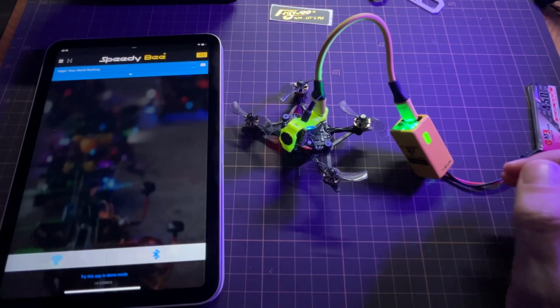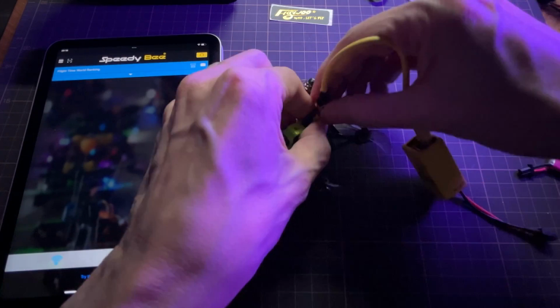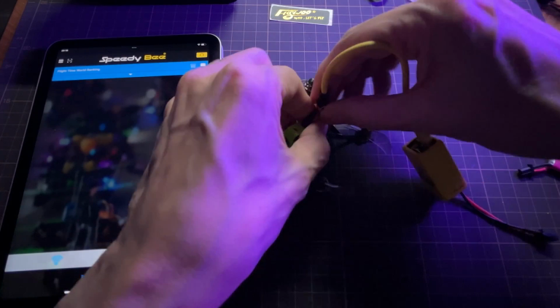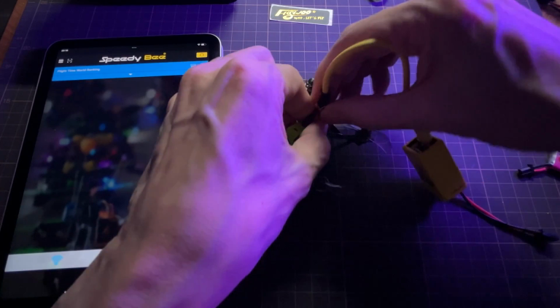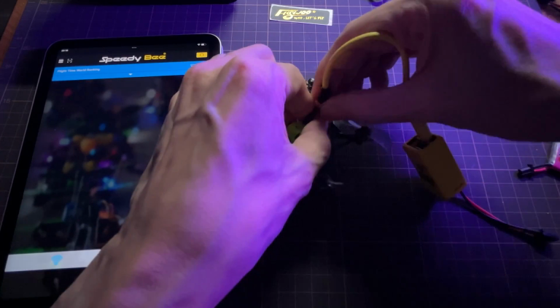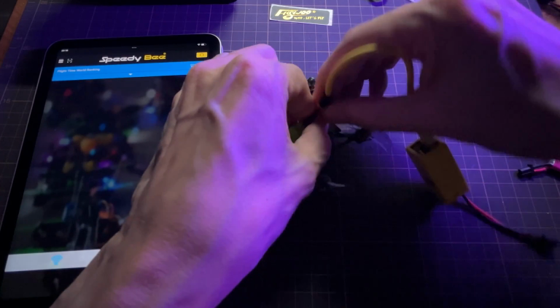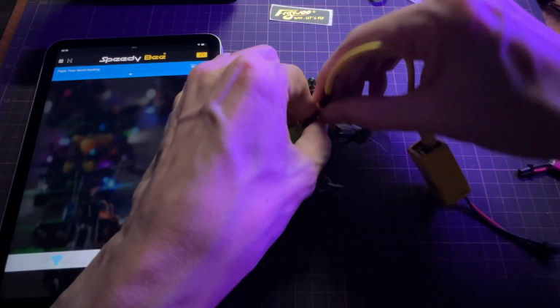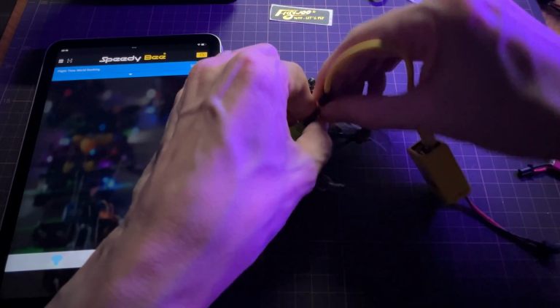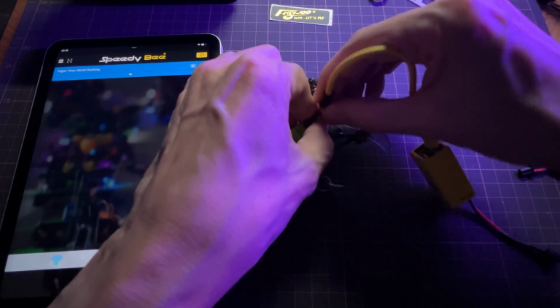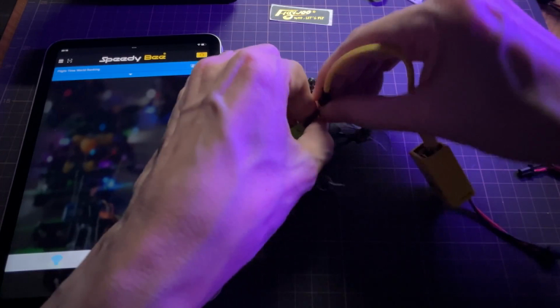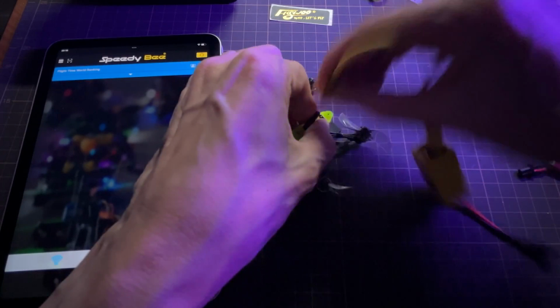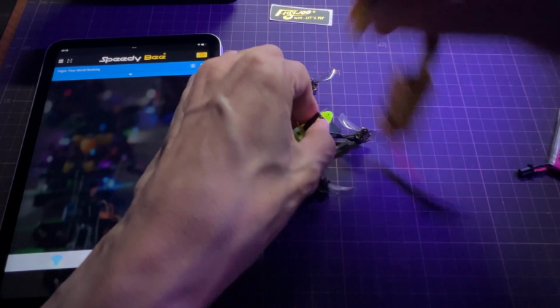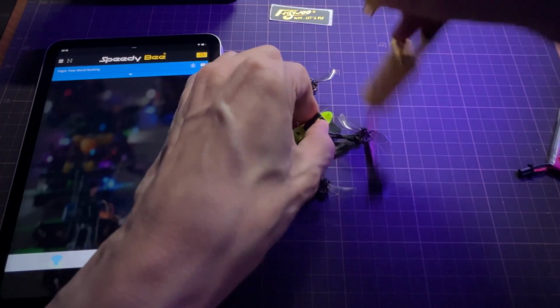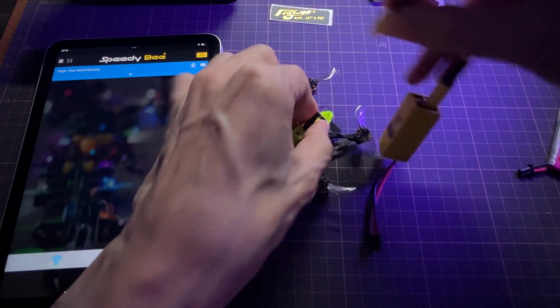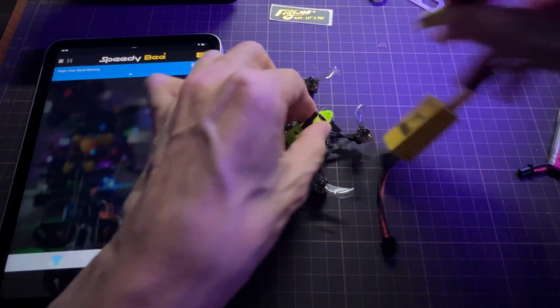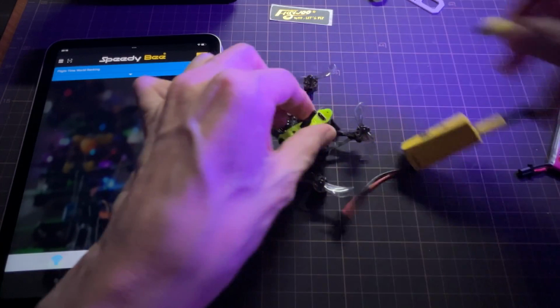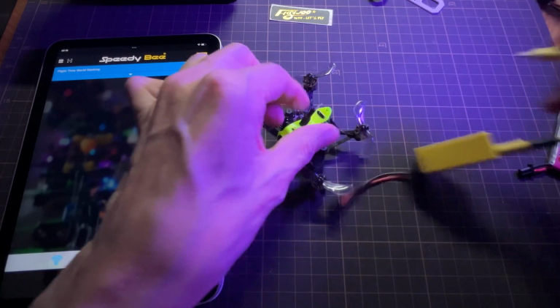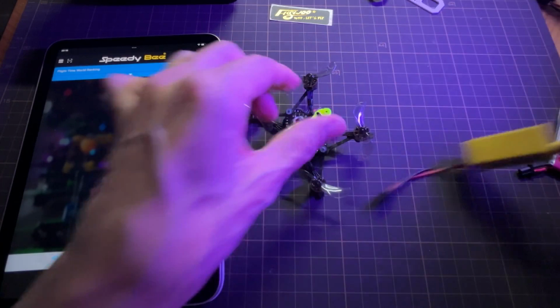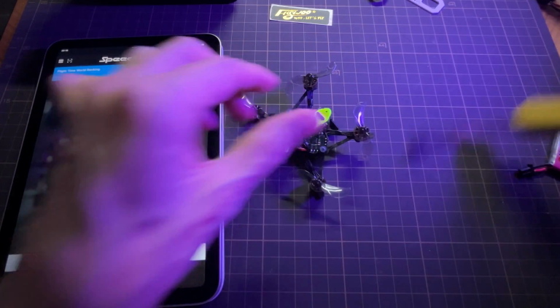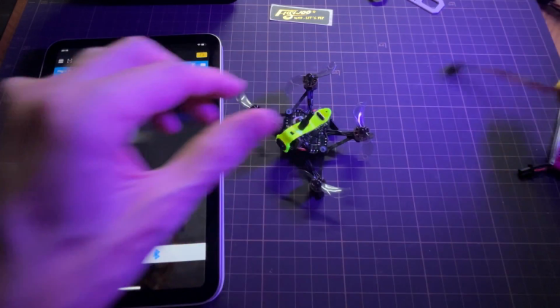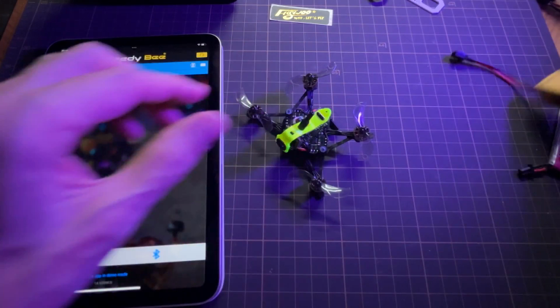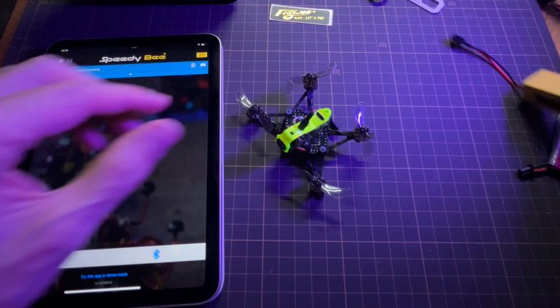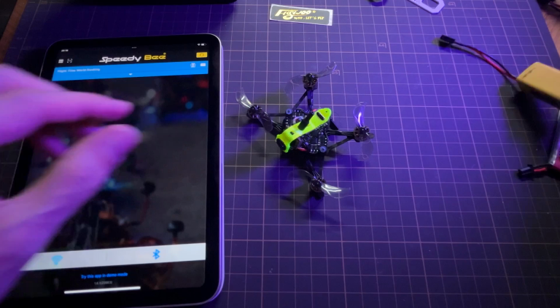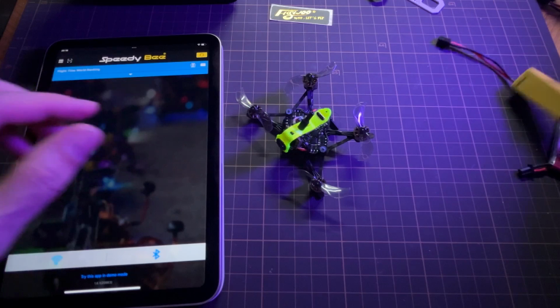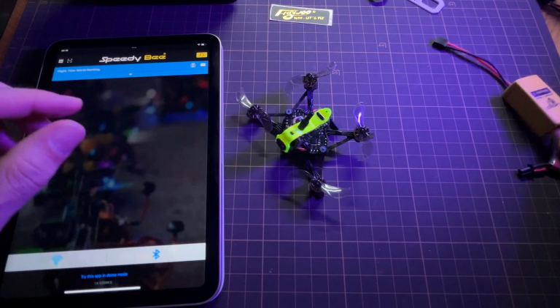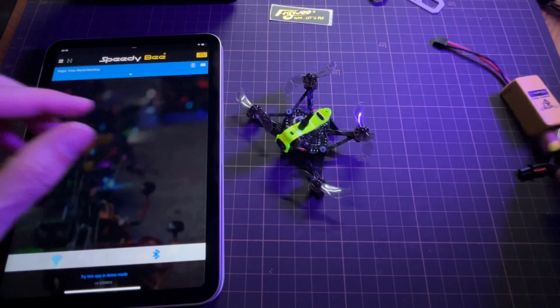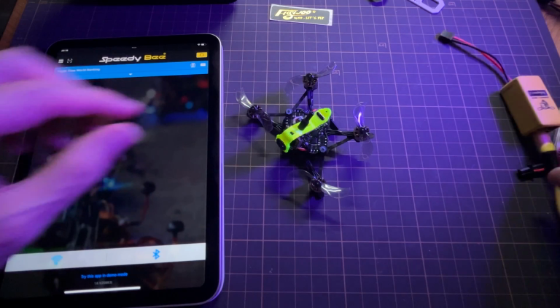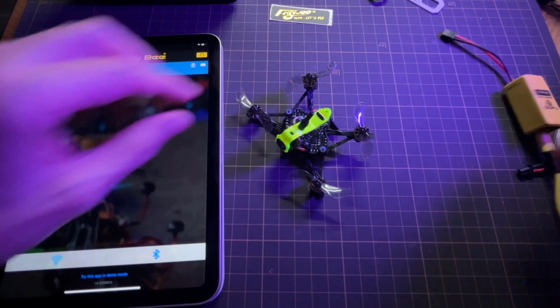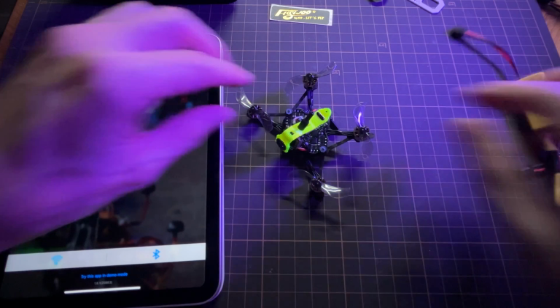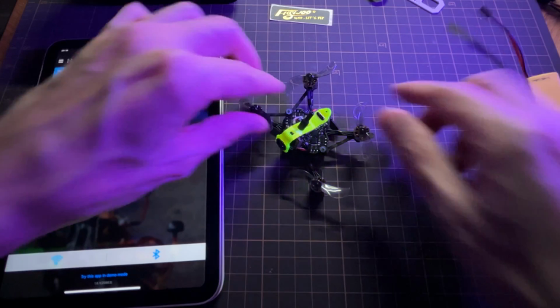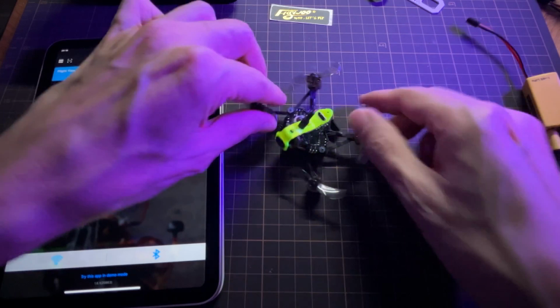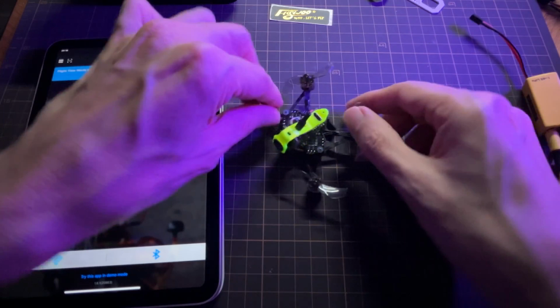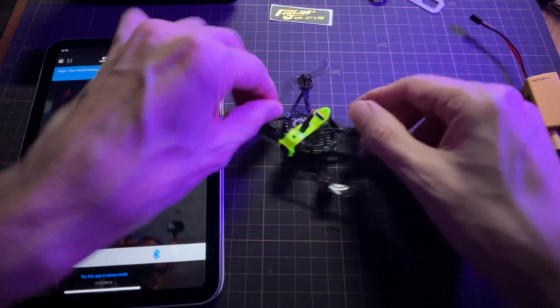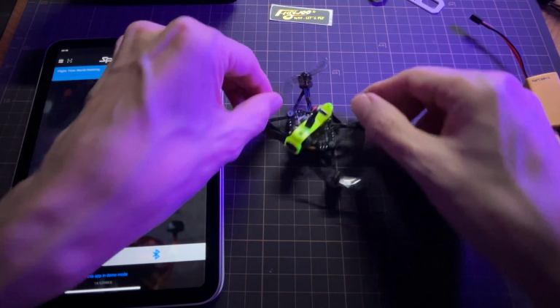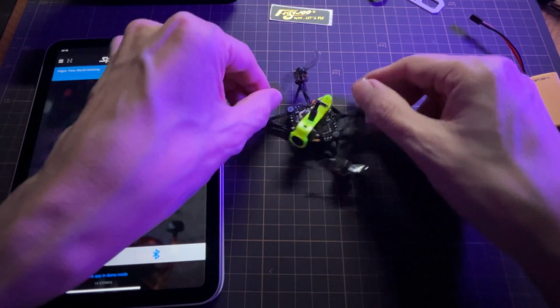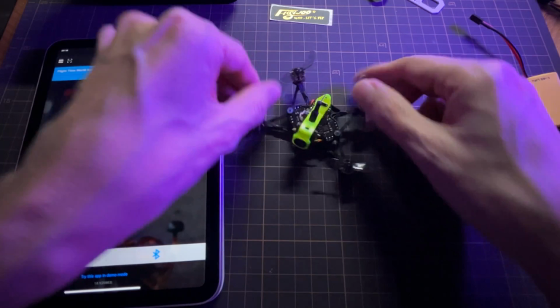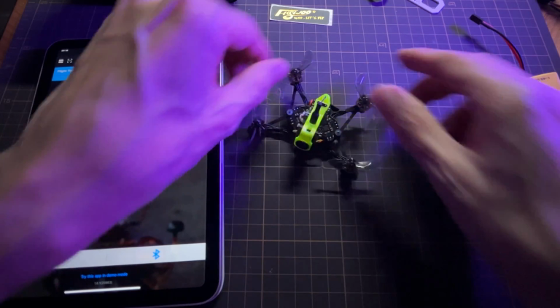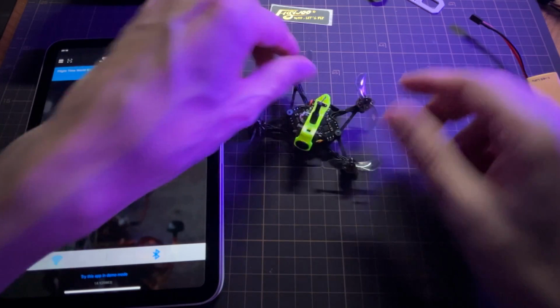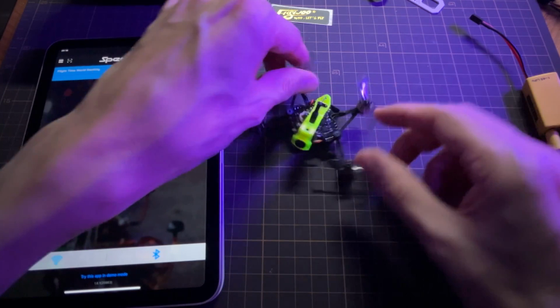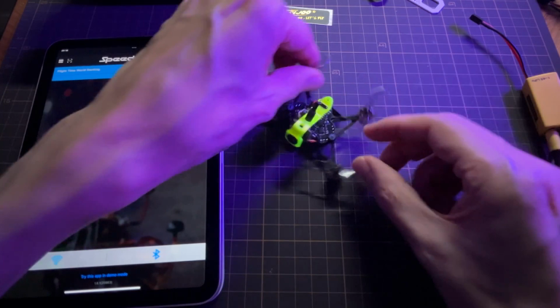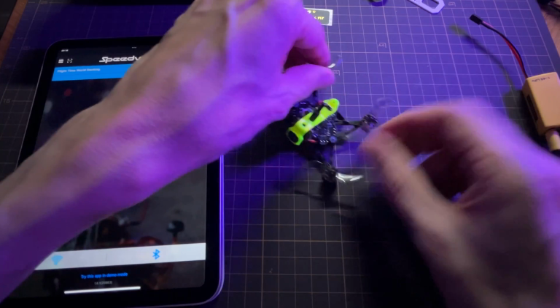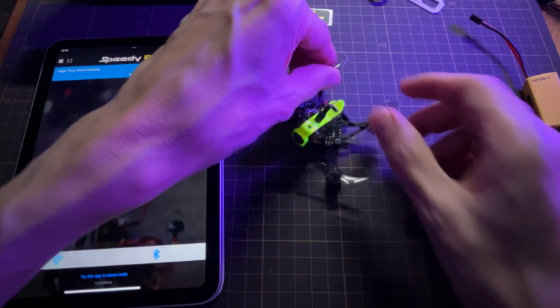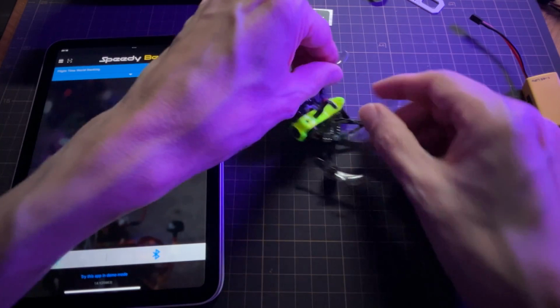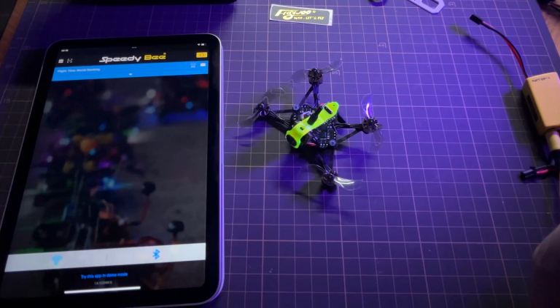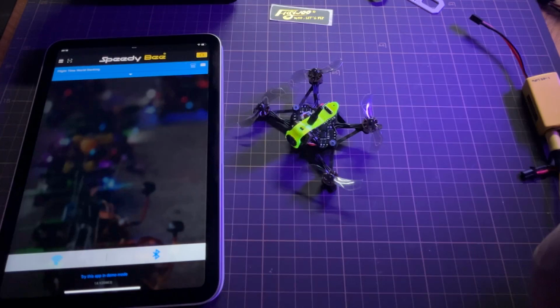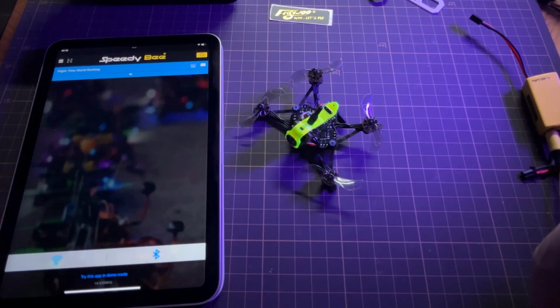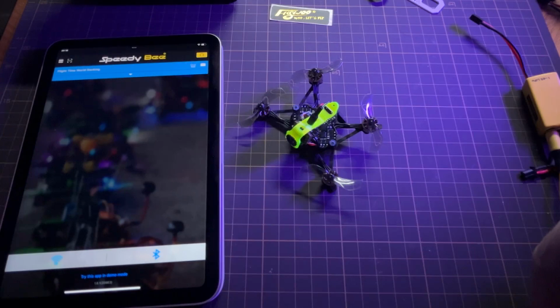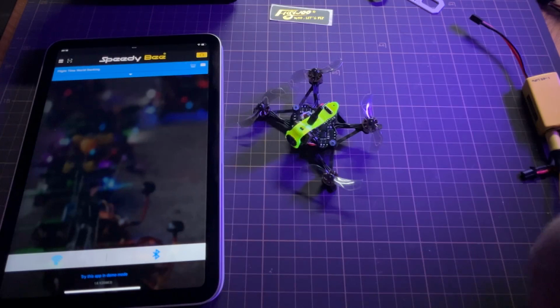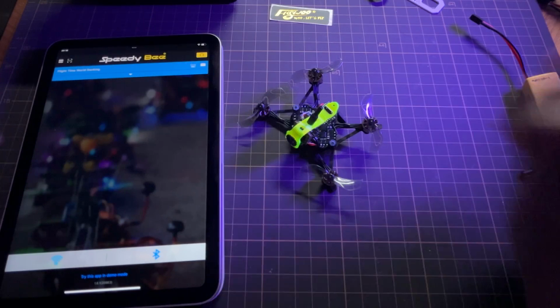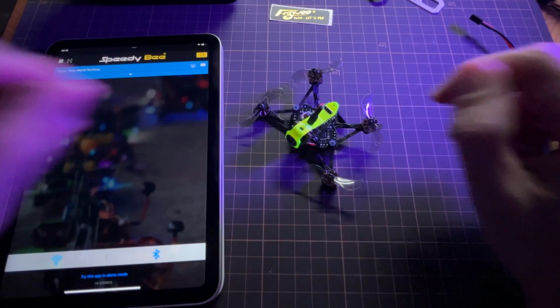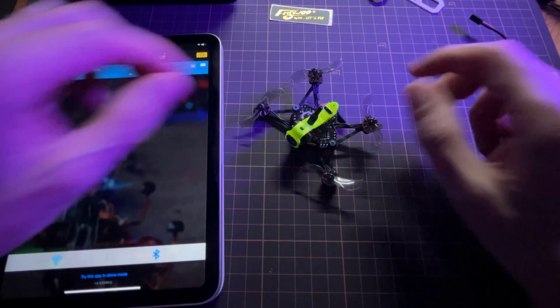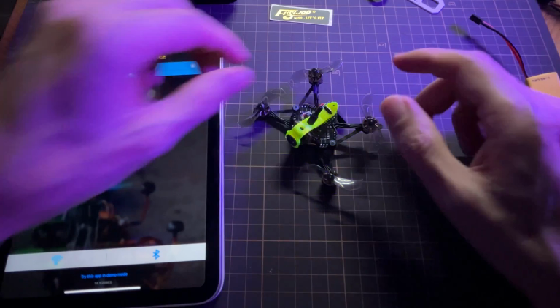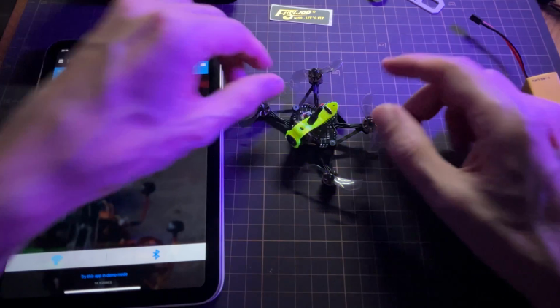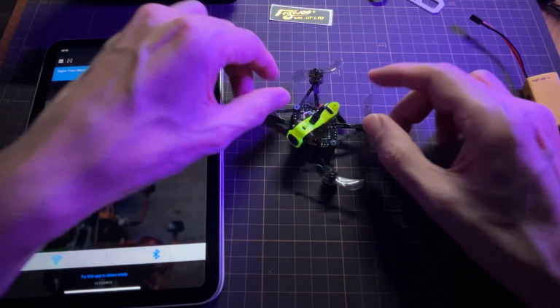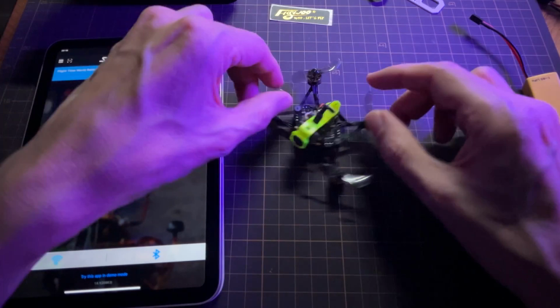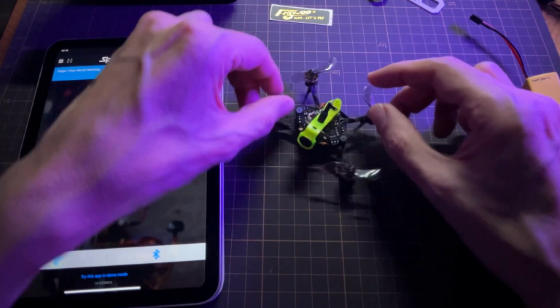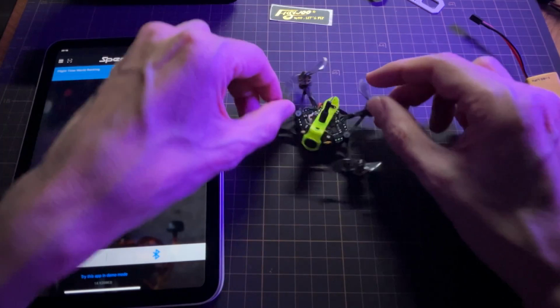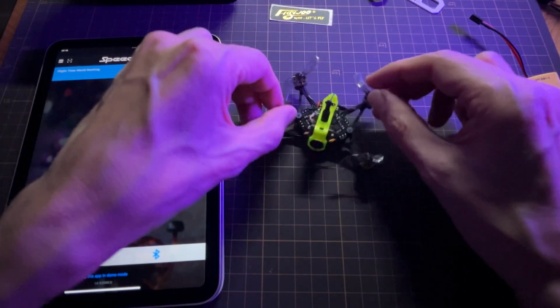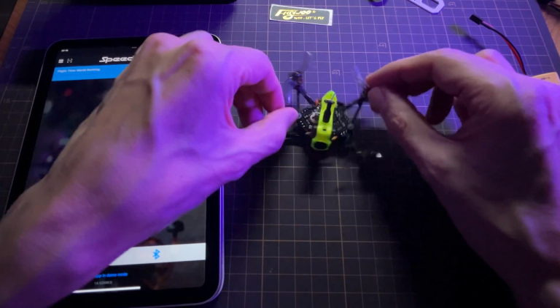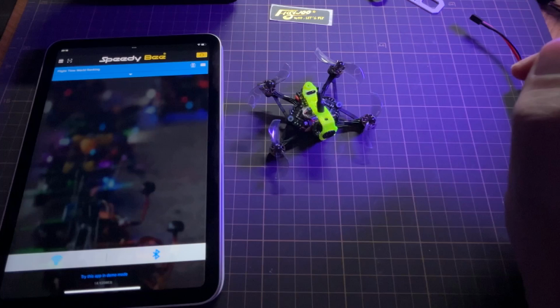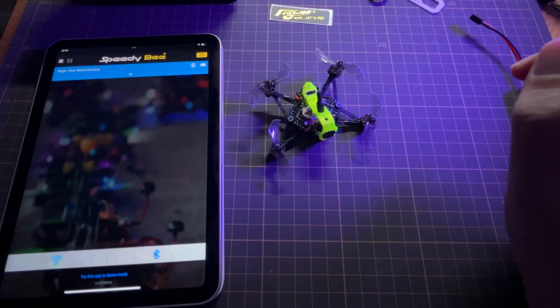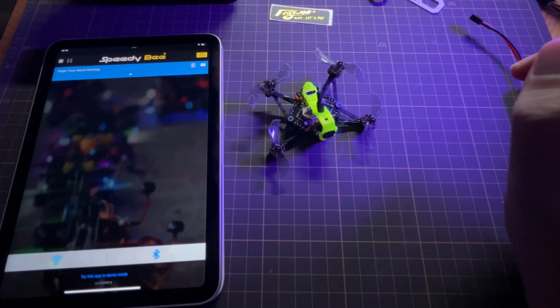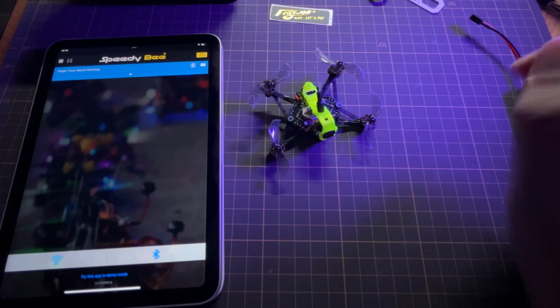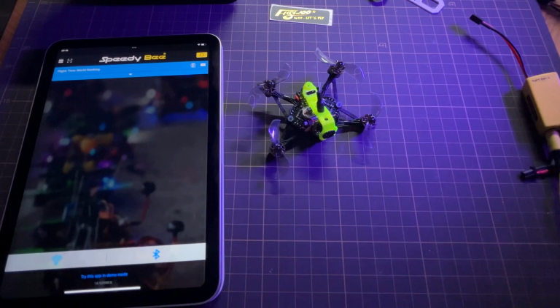Let me show you a quick edit of a couple of the flights I had today using the new settings — it's flying better than ever. Goodbye.